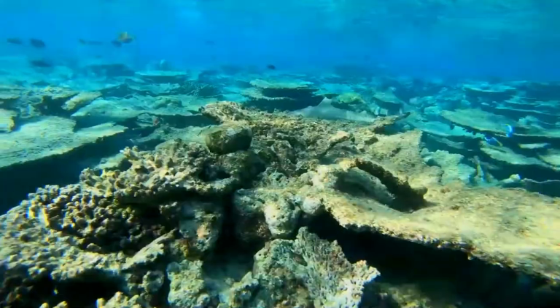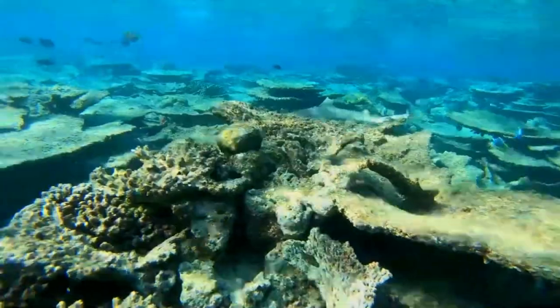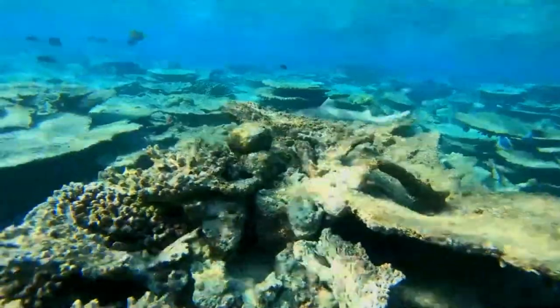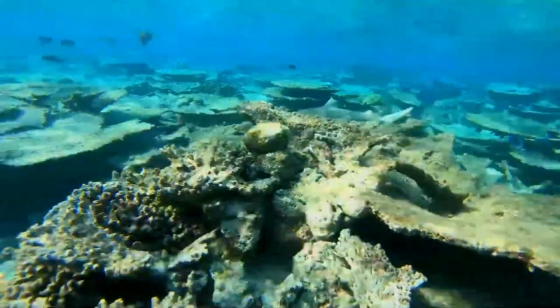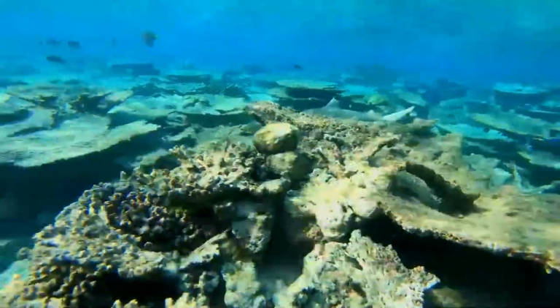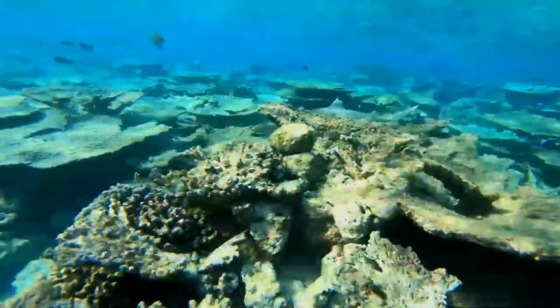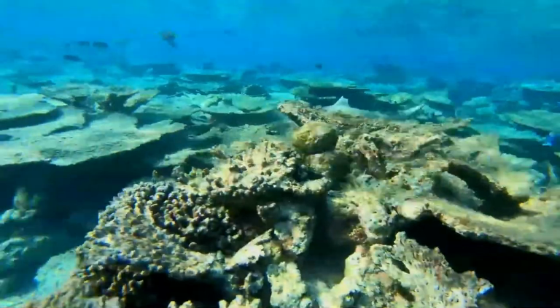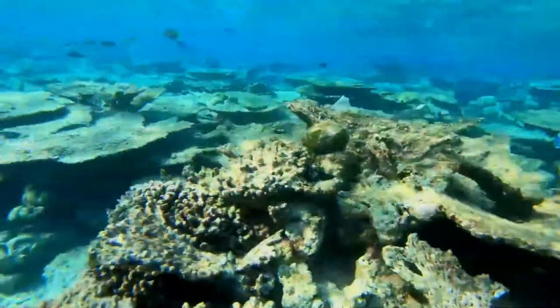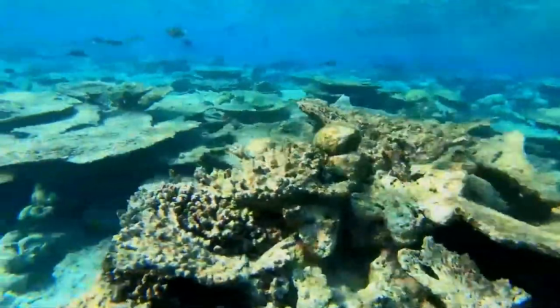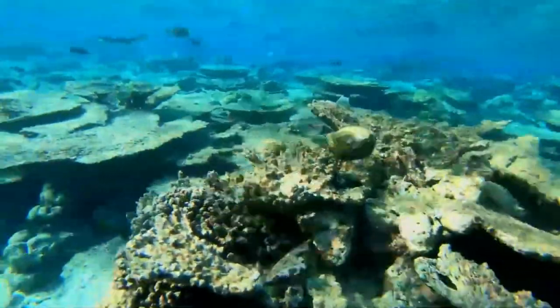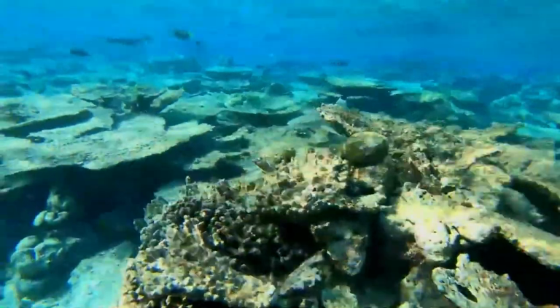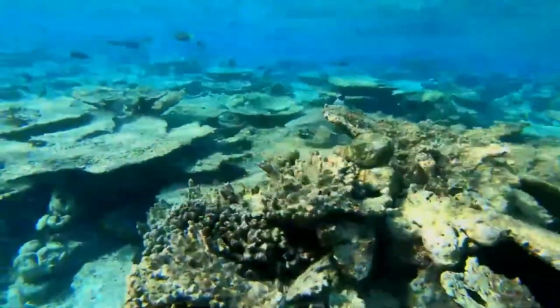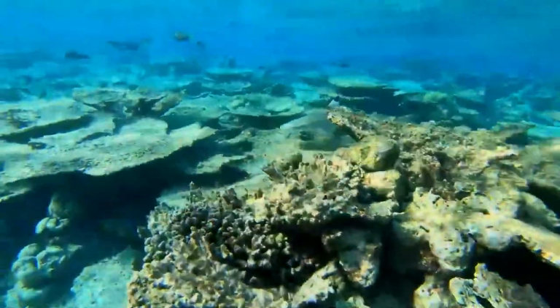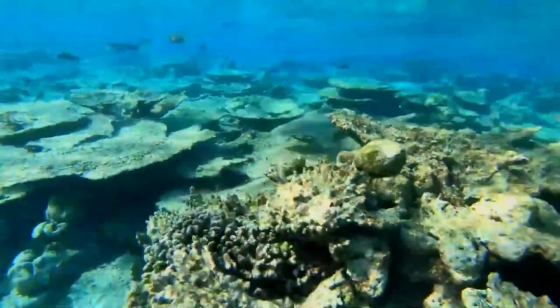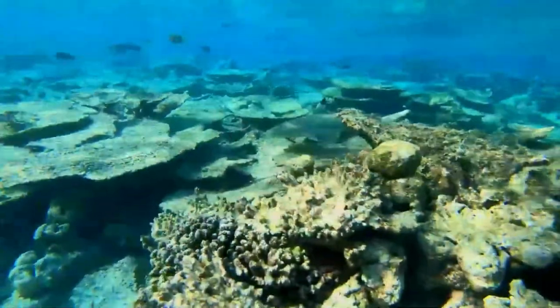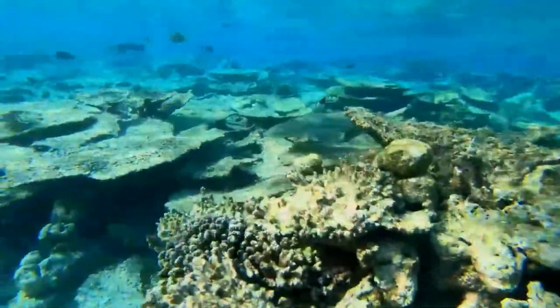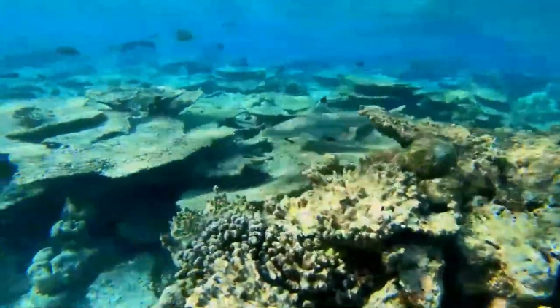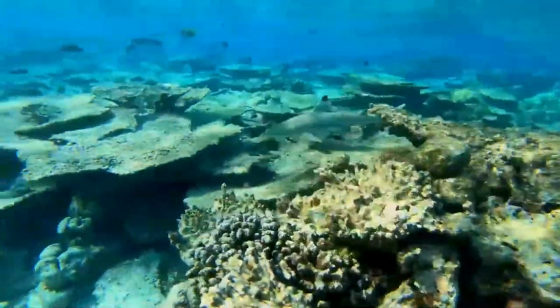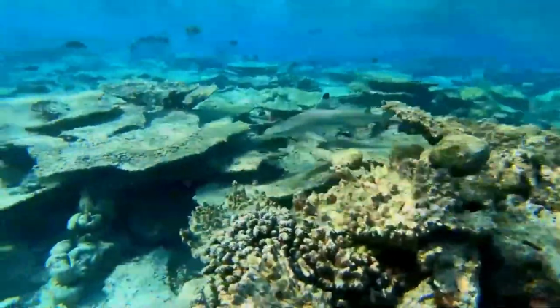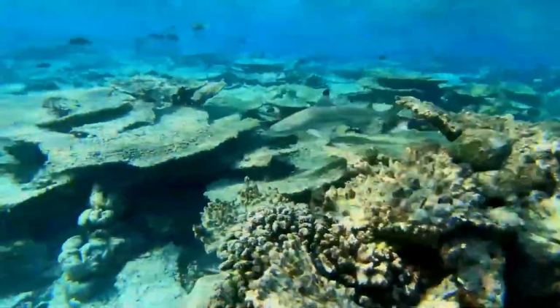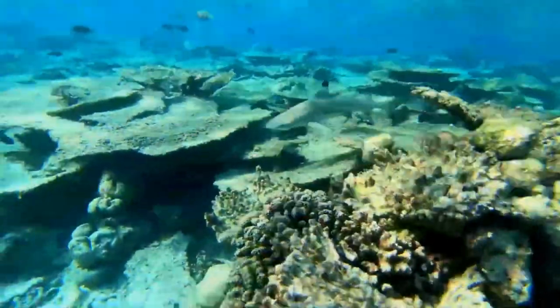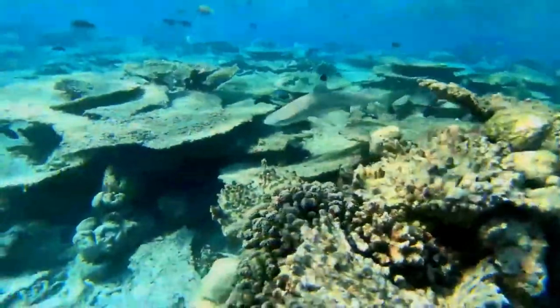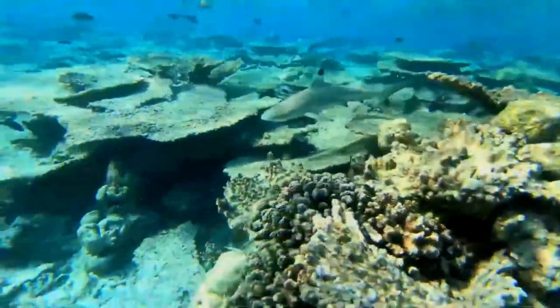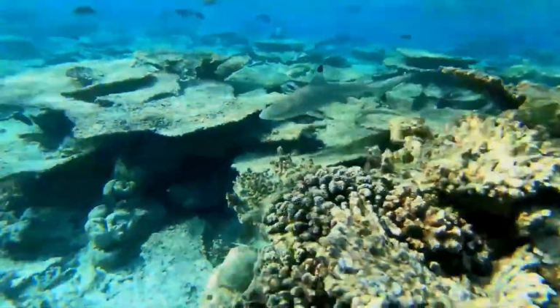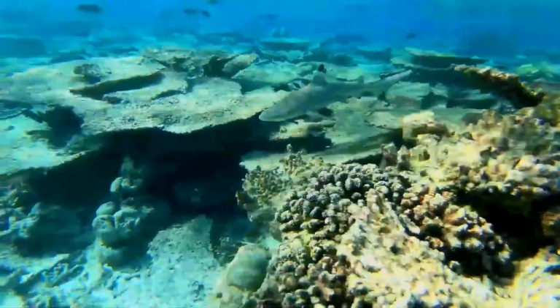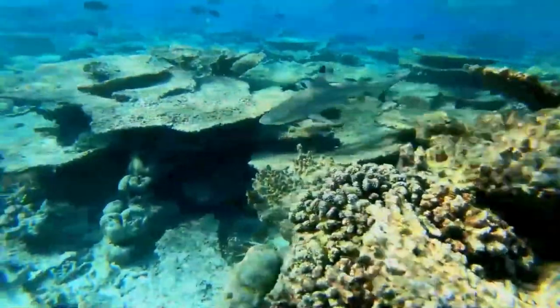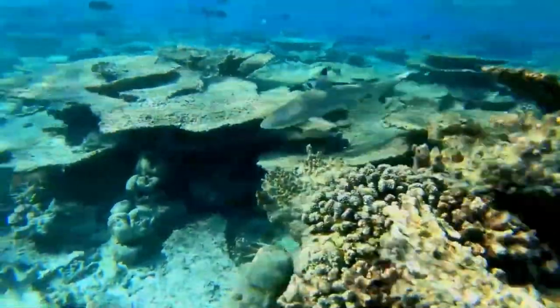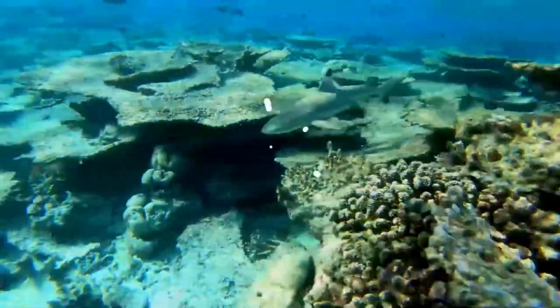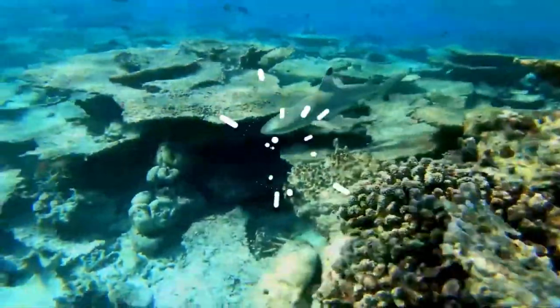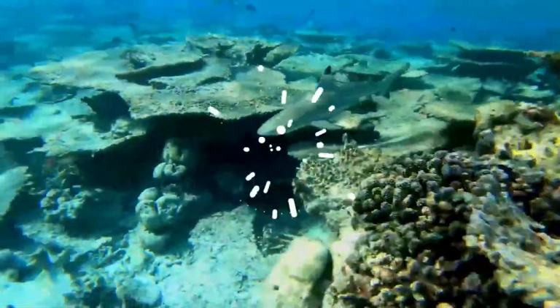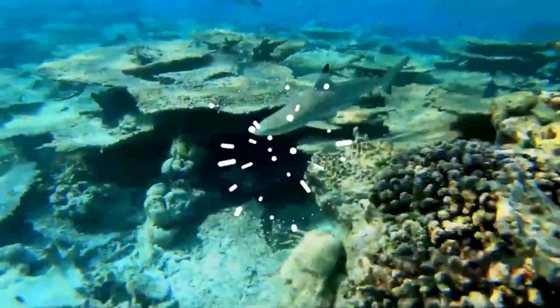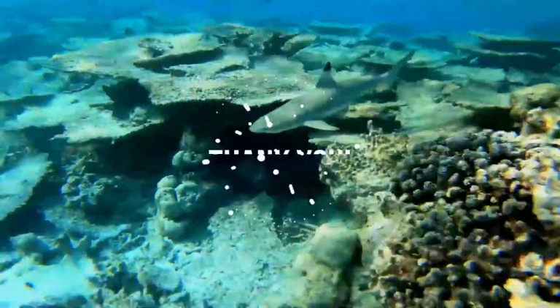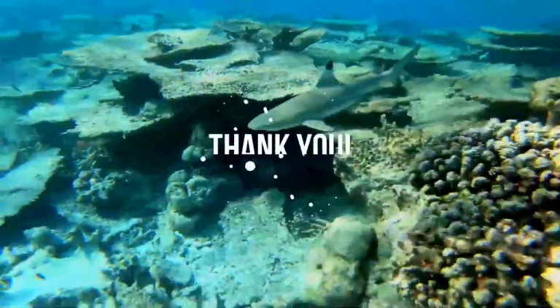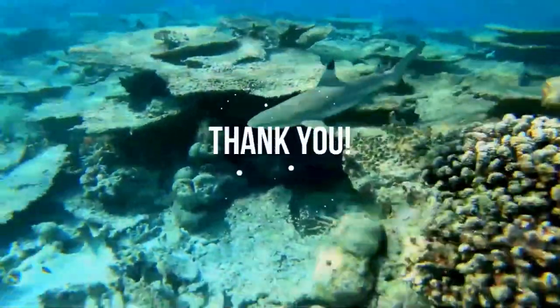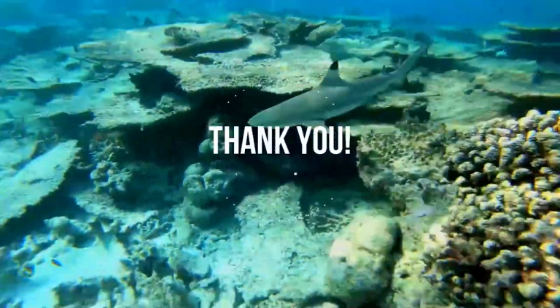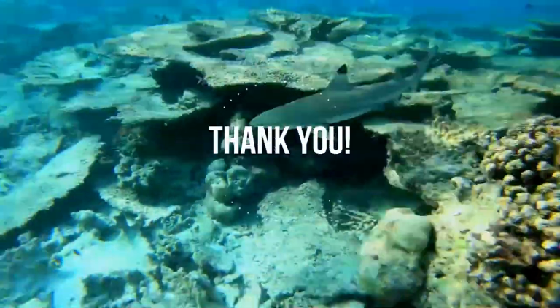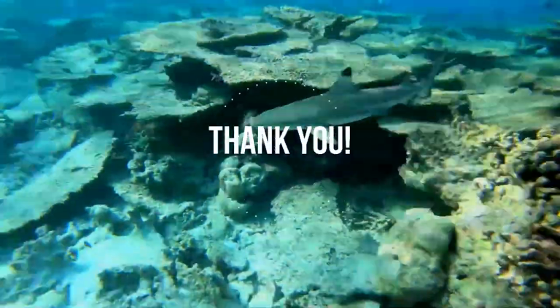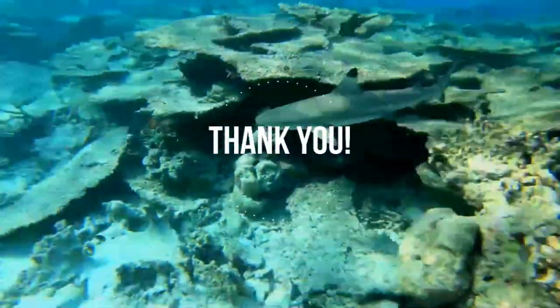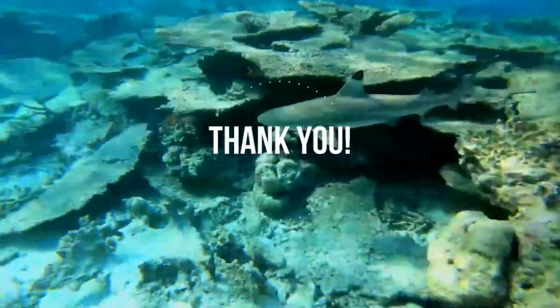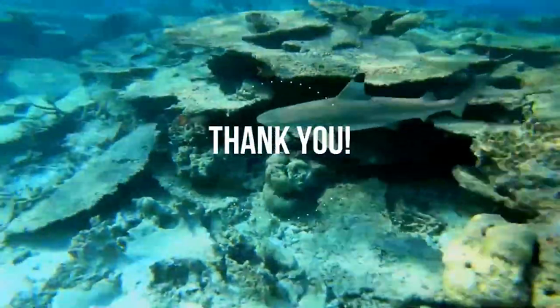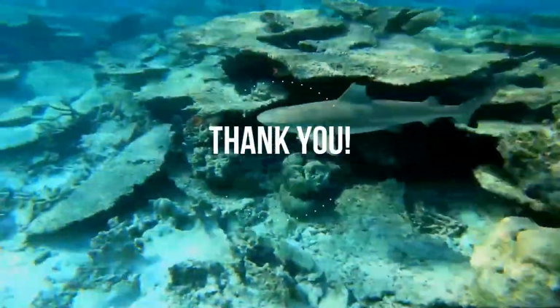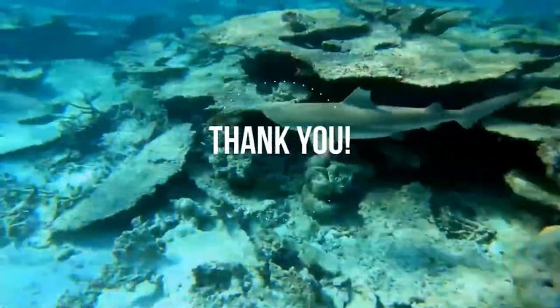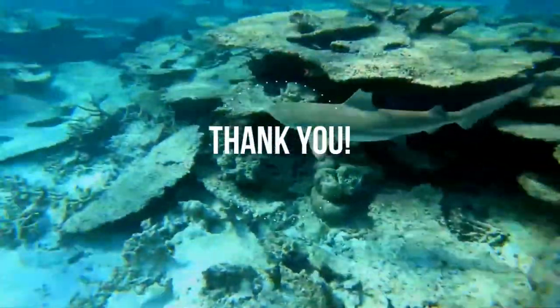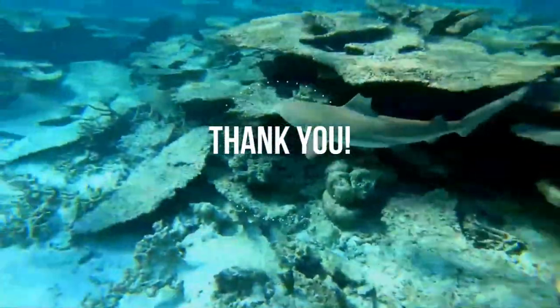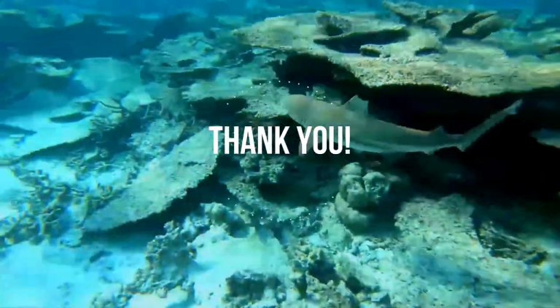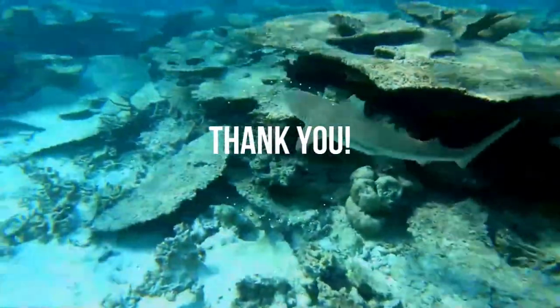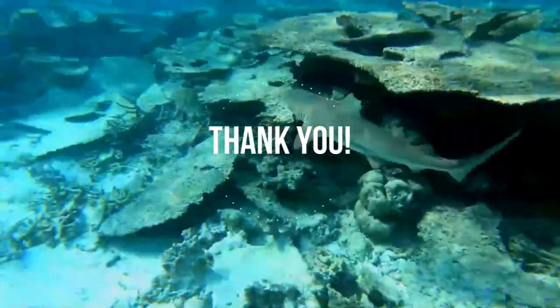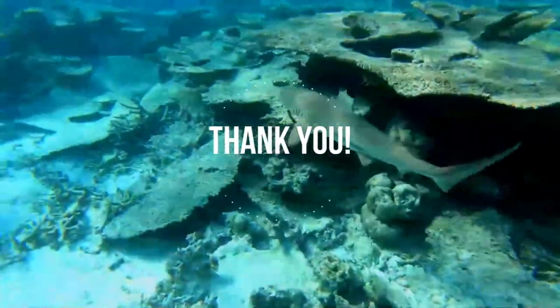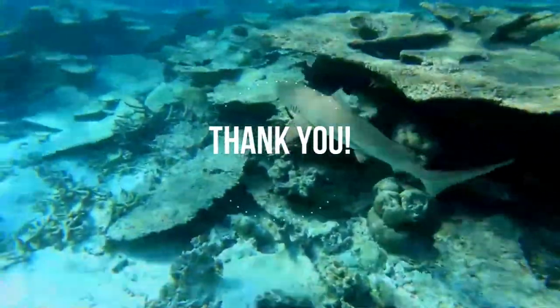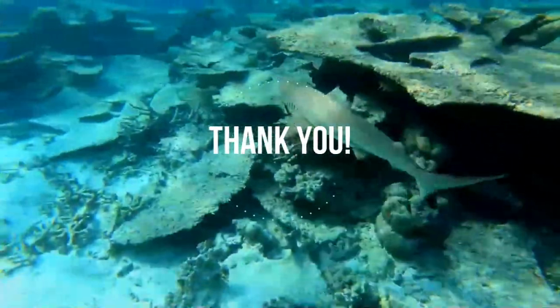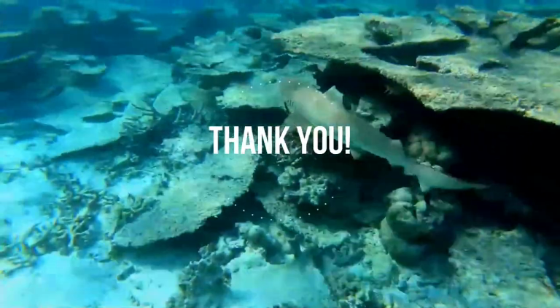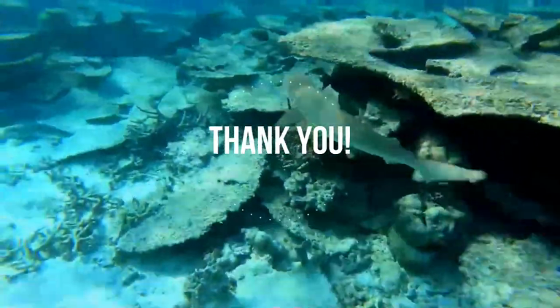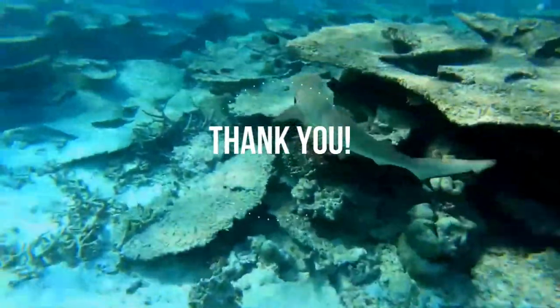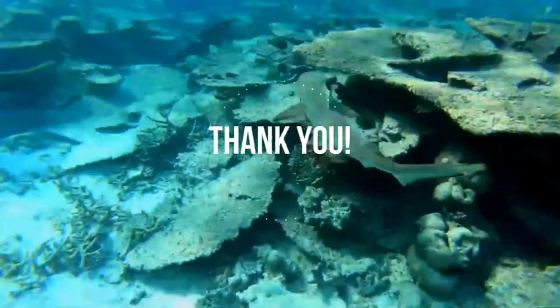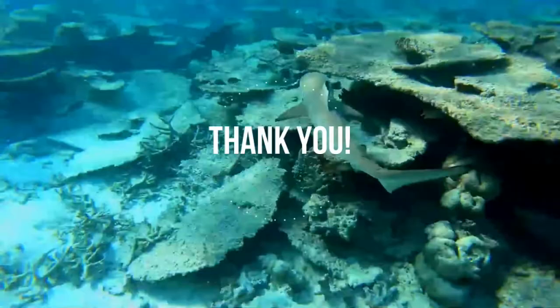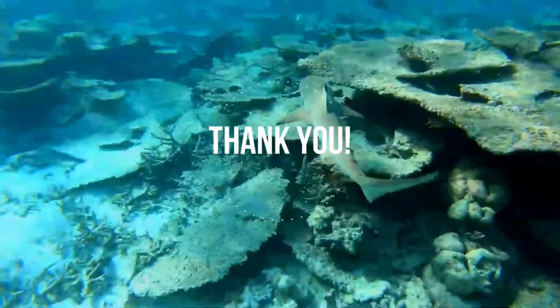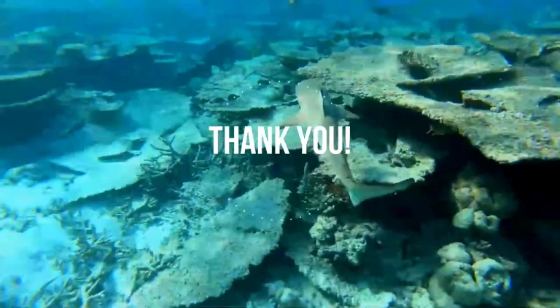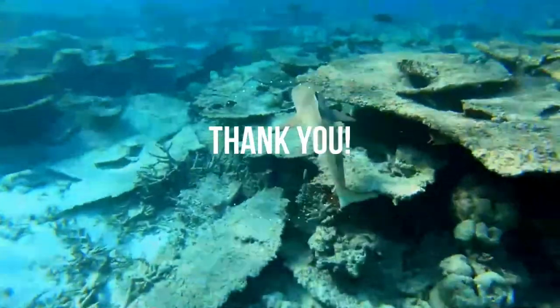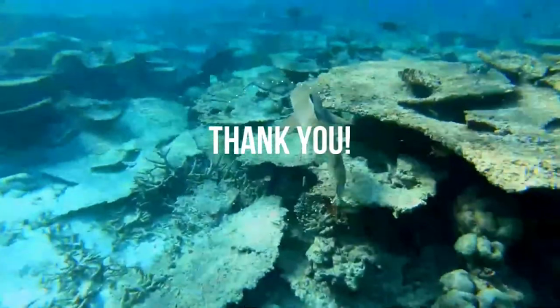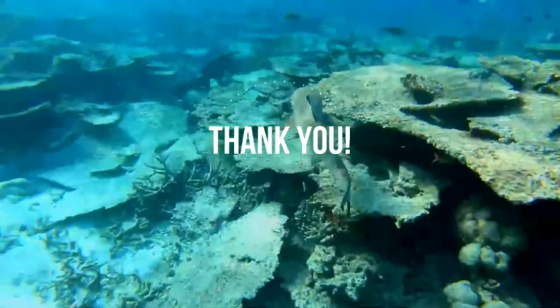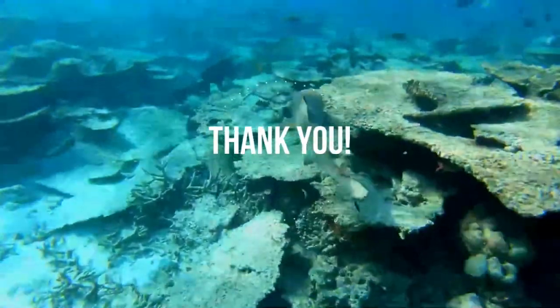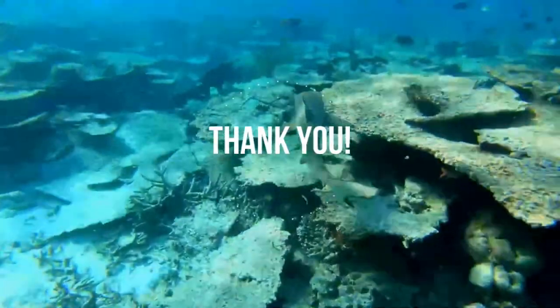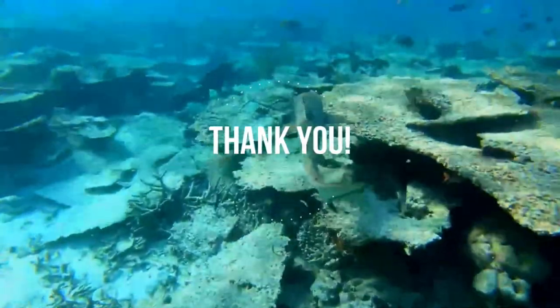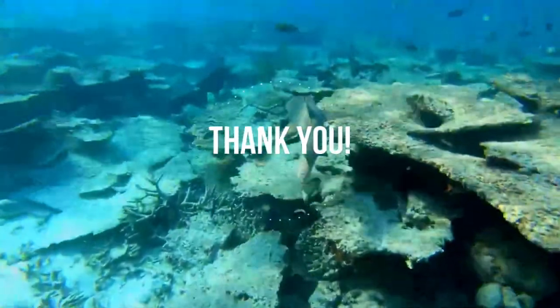I am honoured to have you here with me. We will meet again pretty soon. Bye for now.